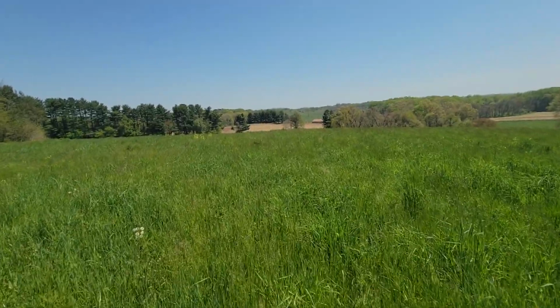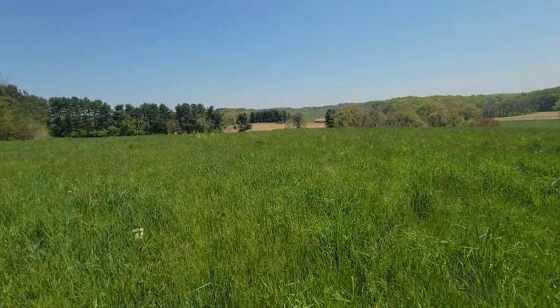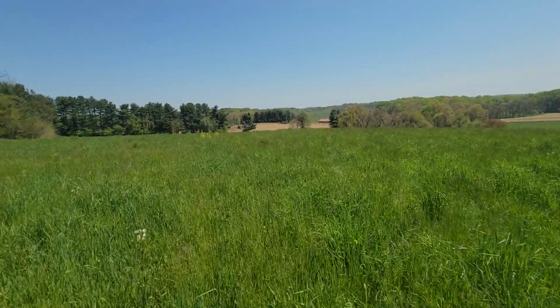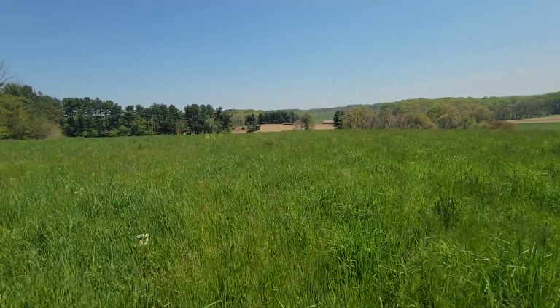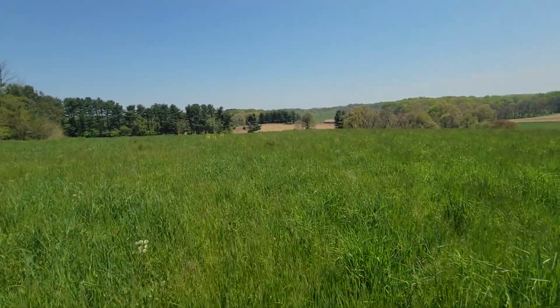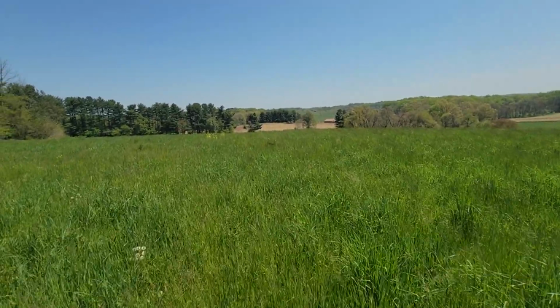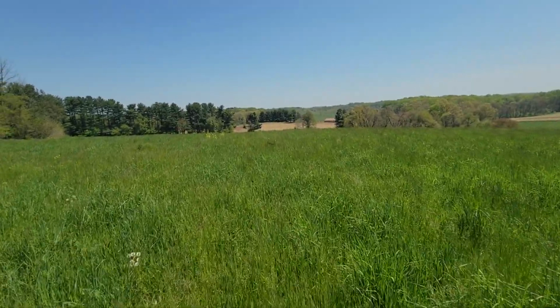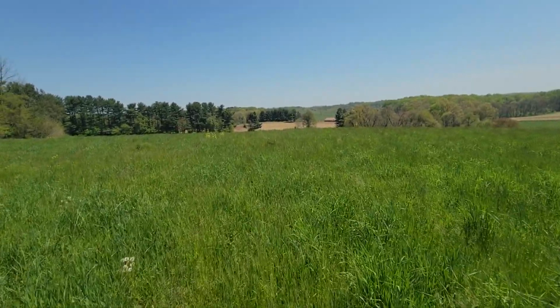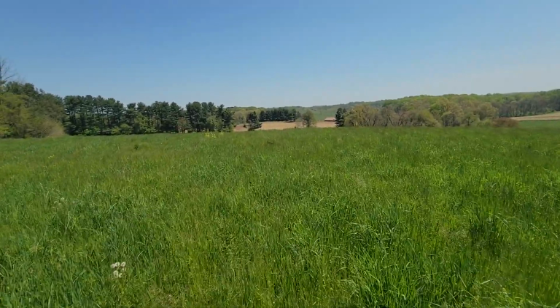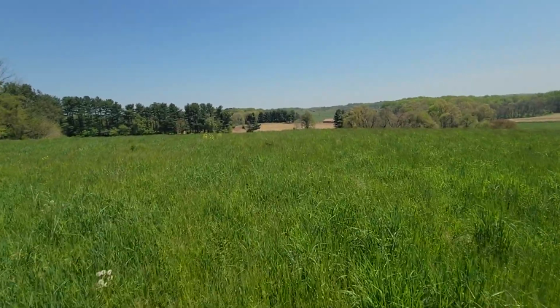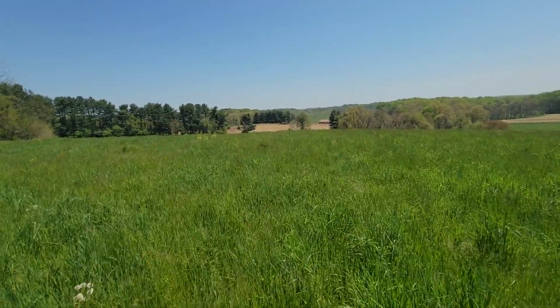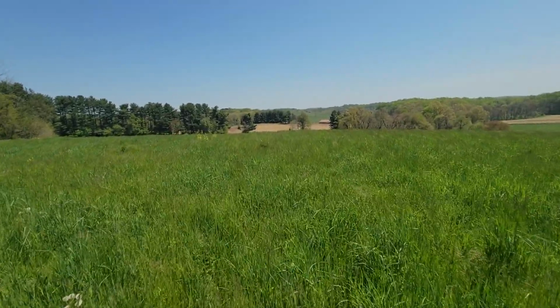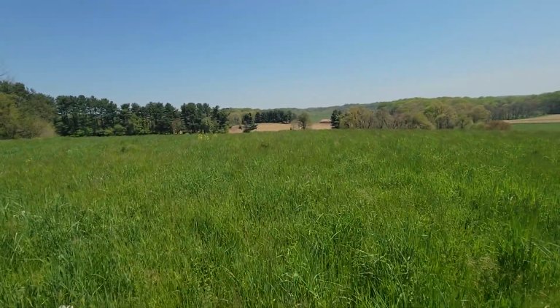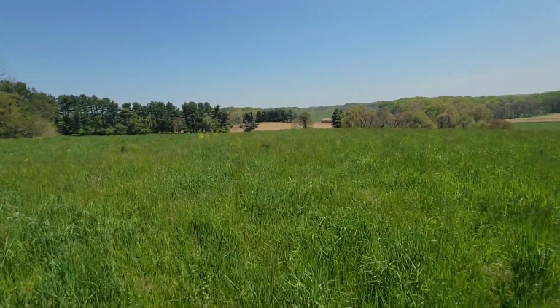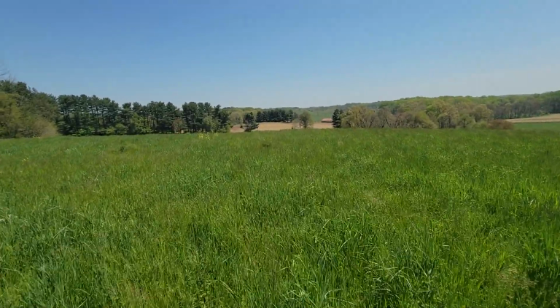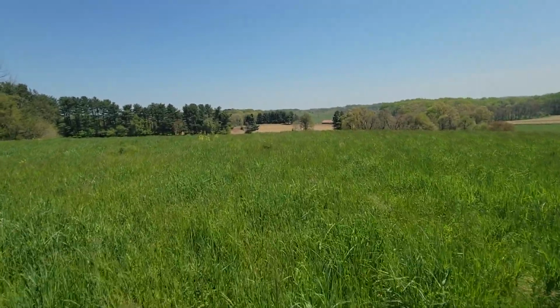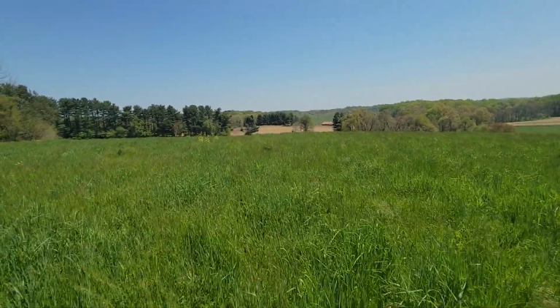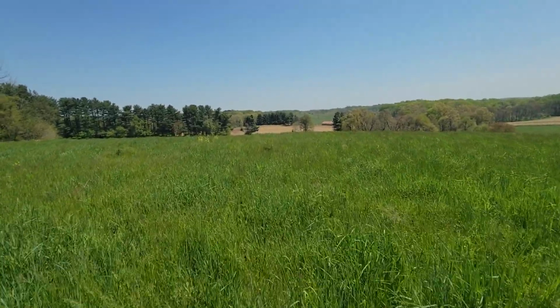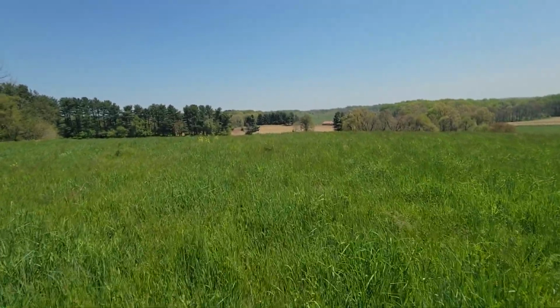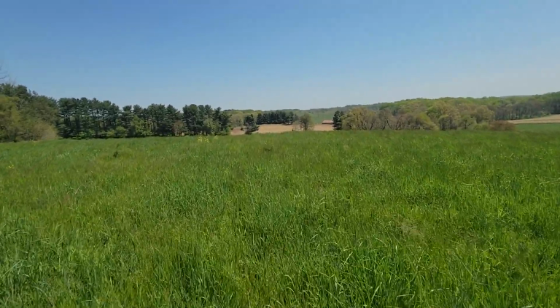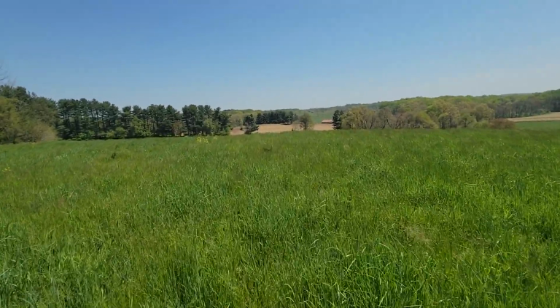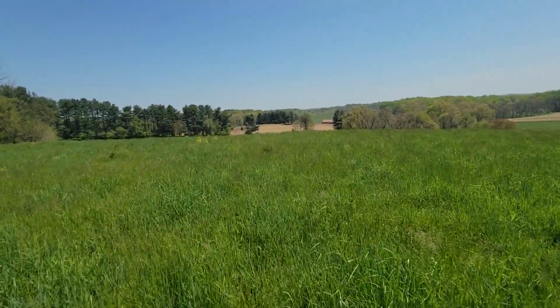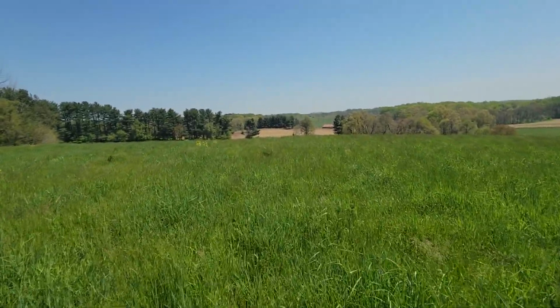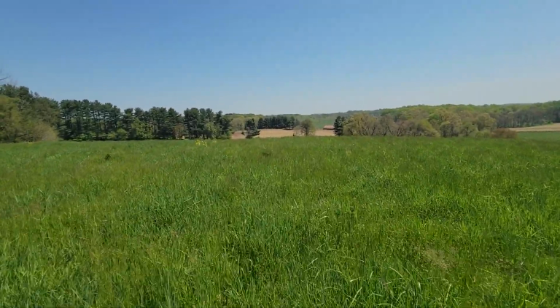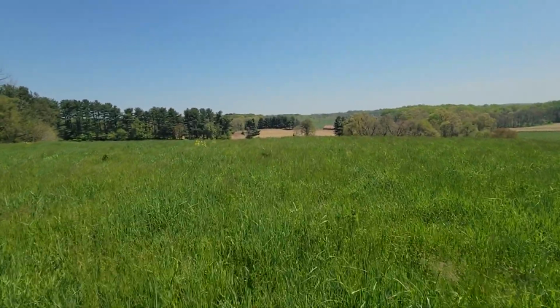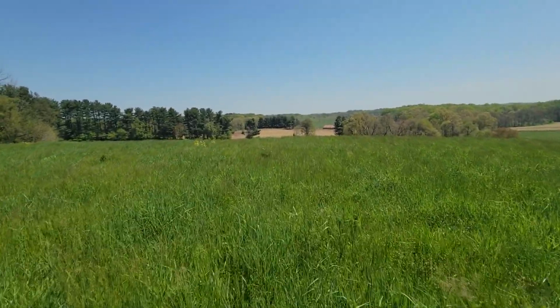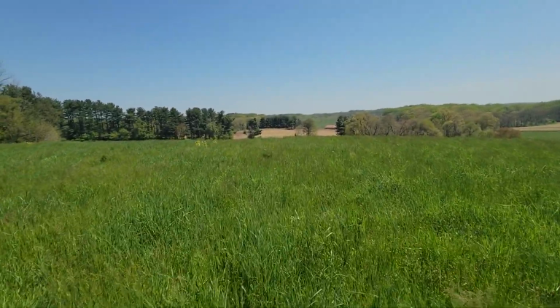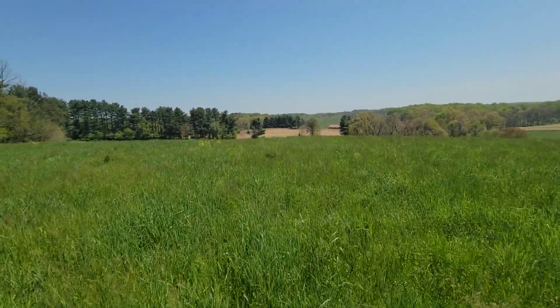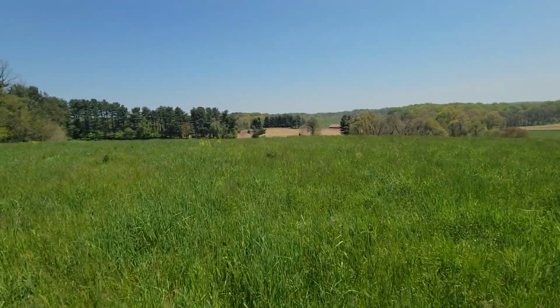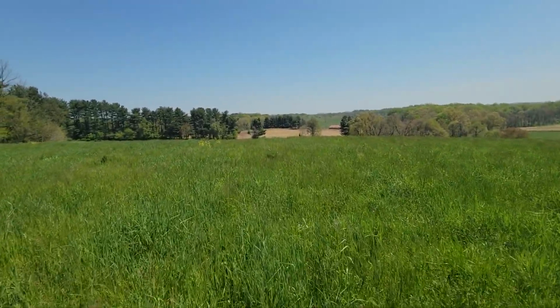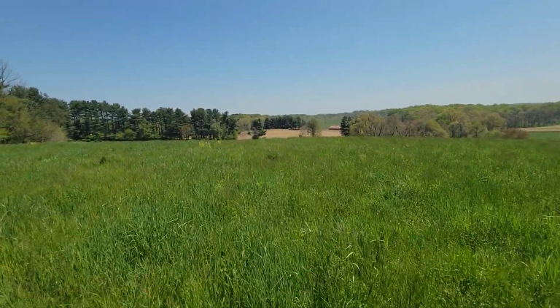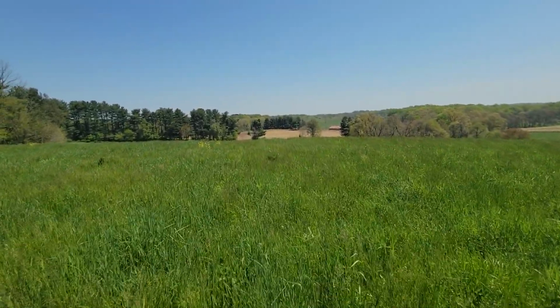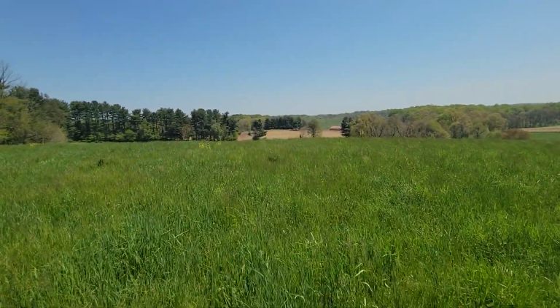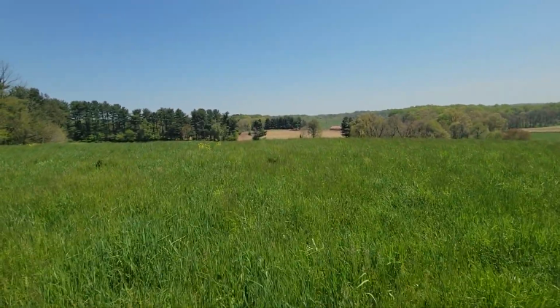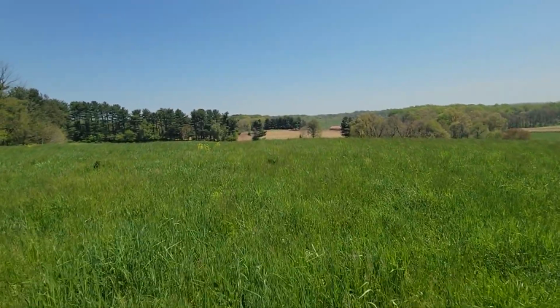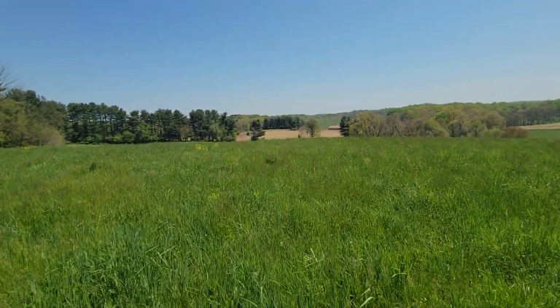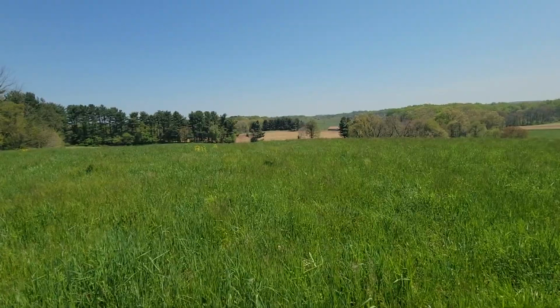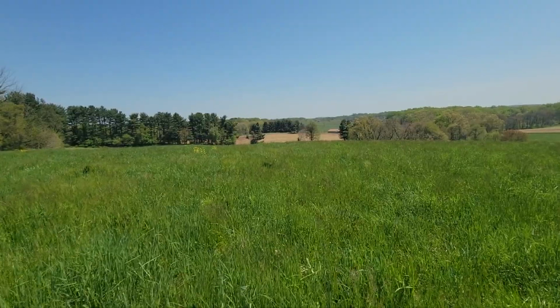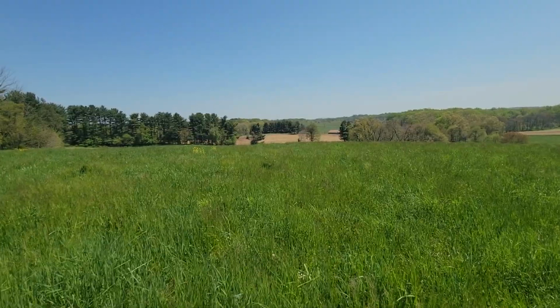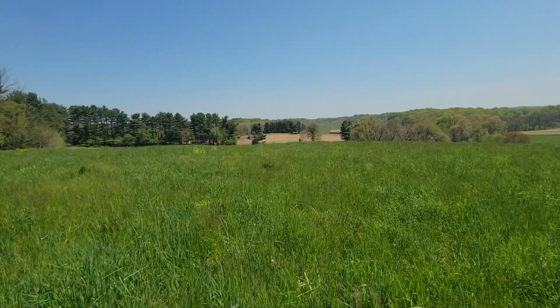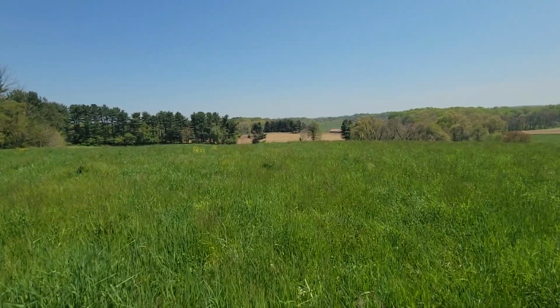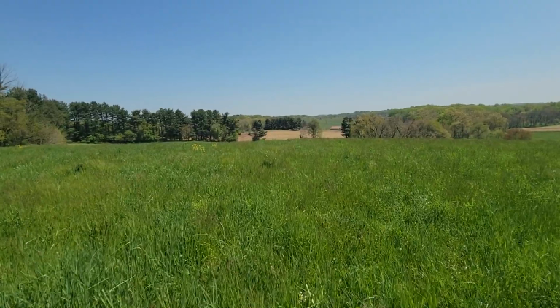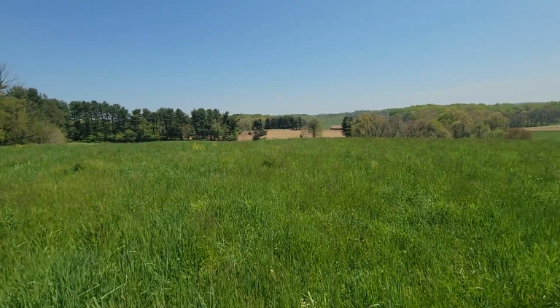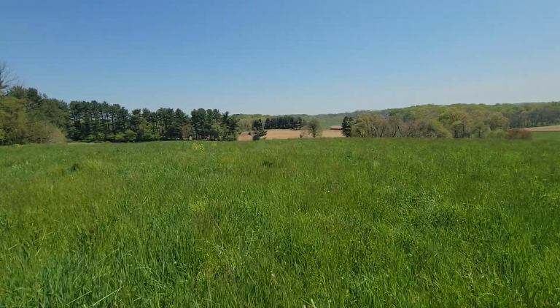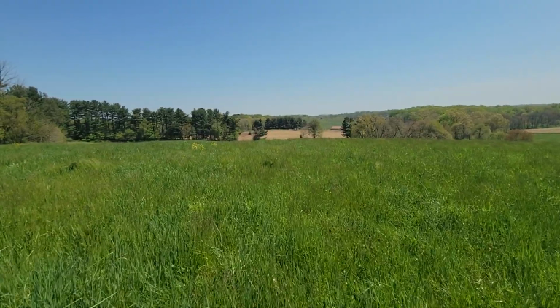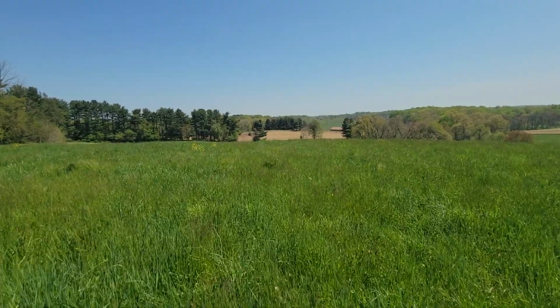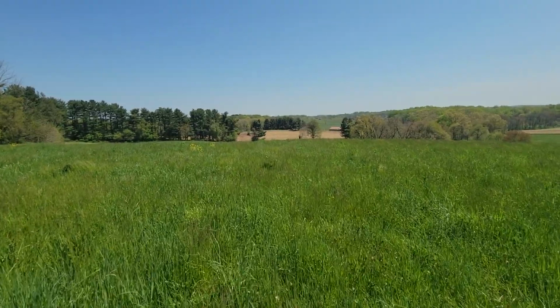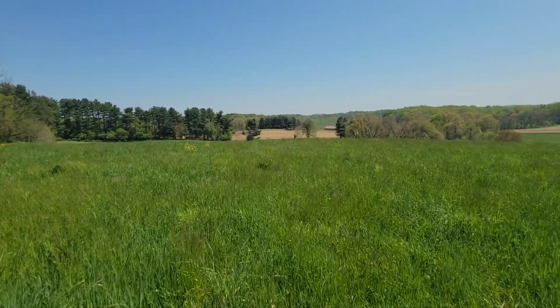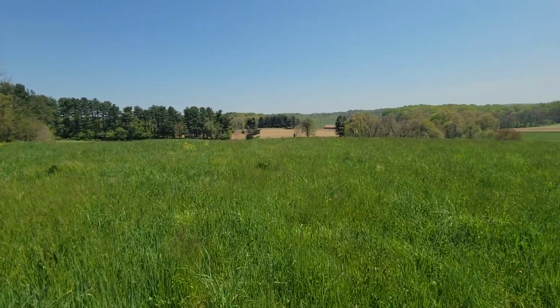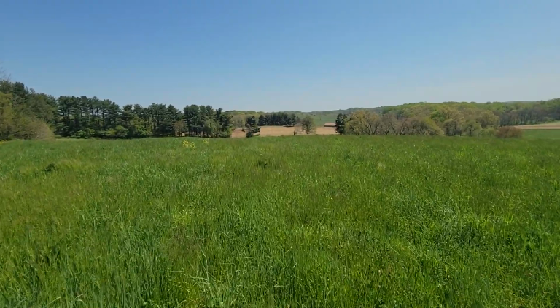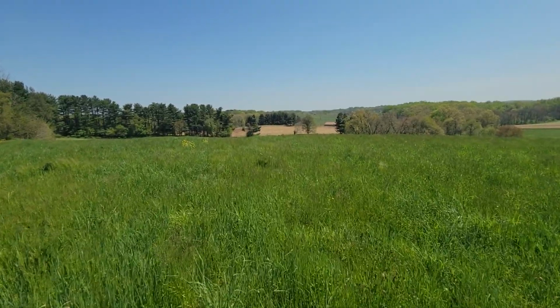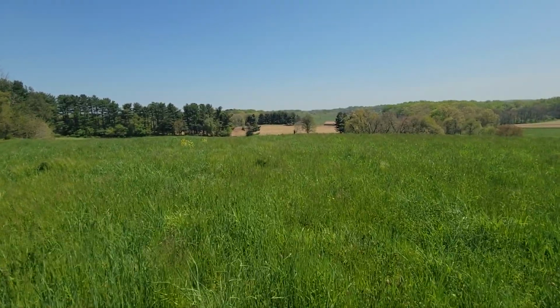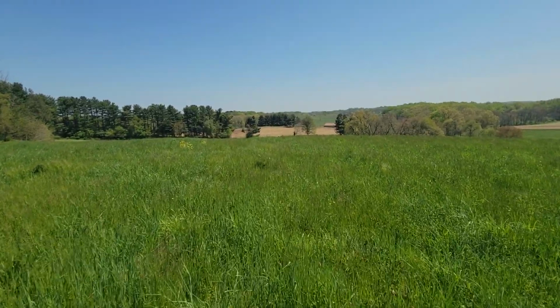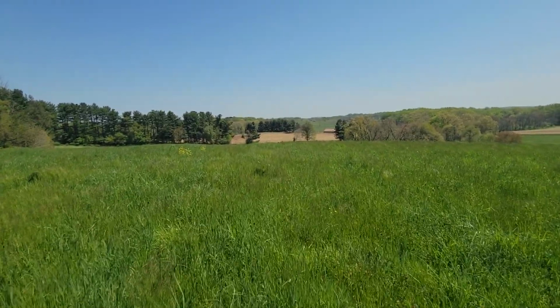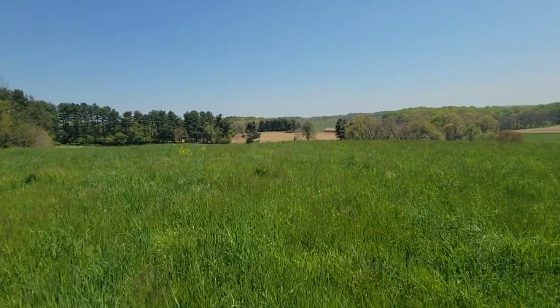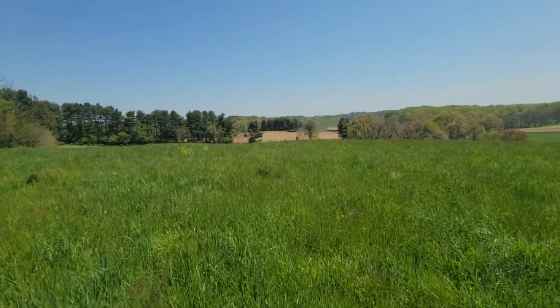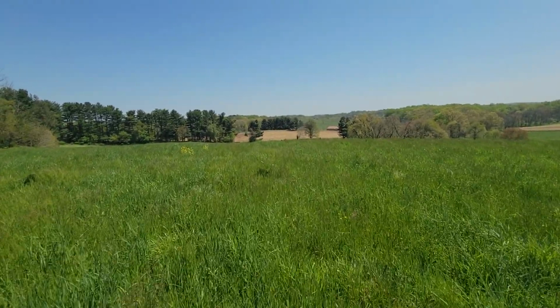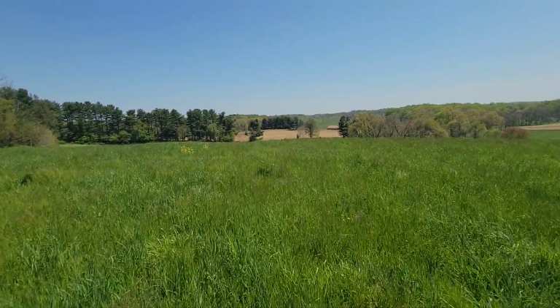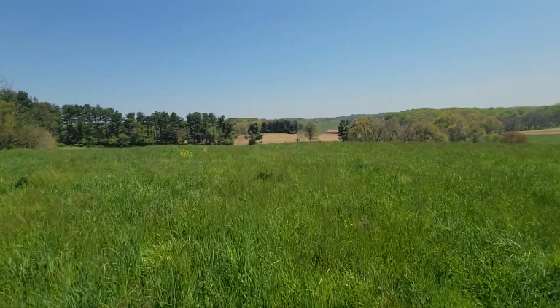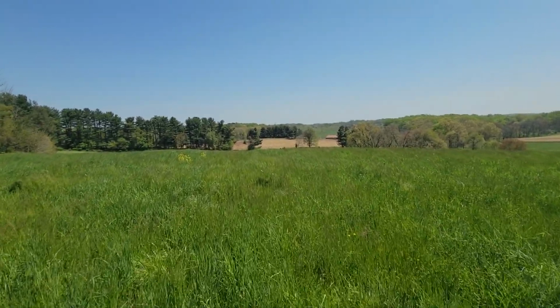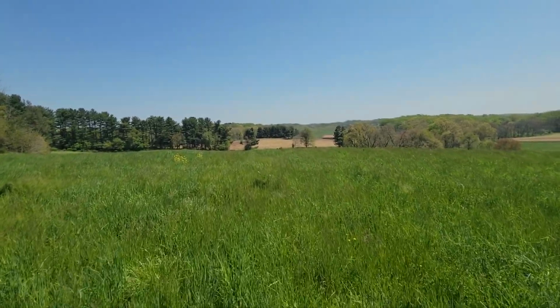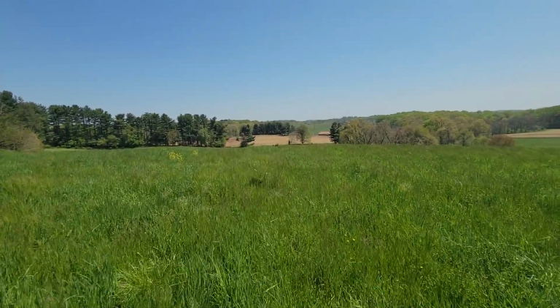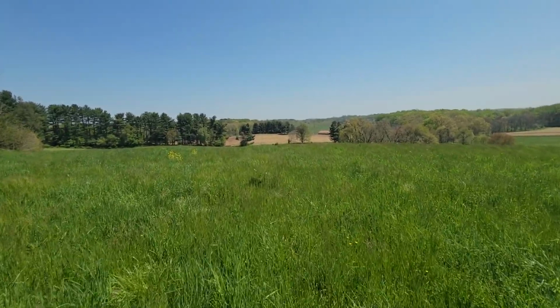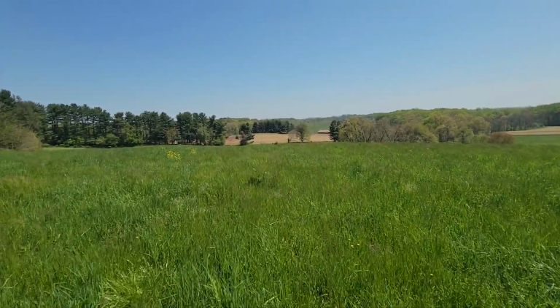This doubles as a hayfield, so pretty soon this will all be getting cut and mowed.